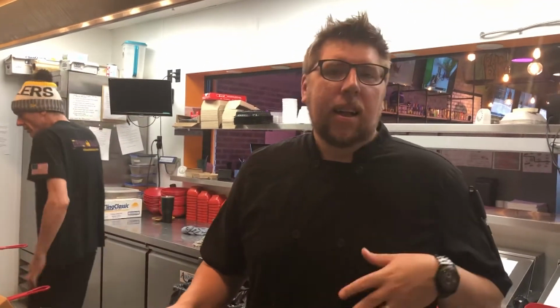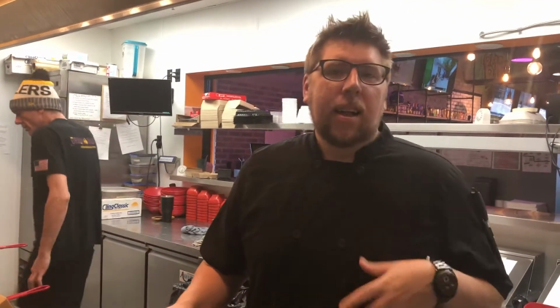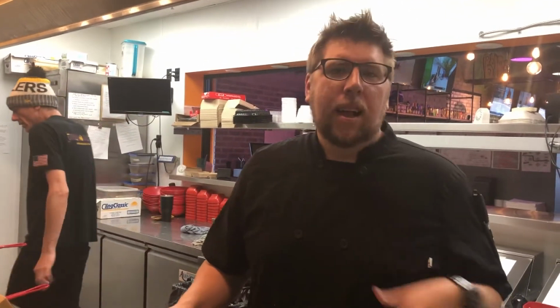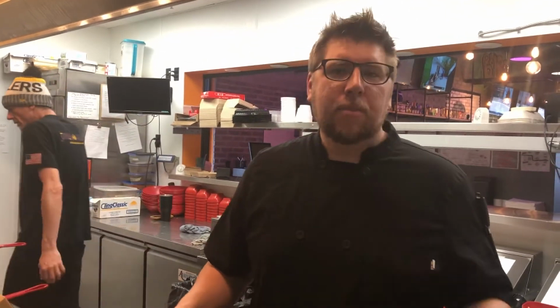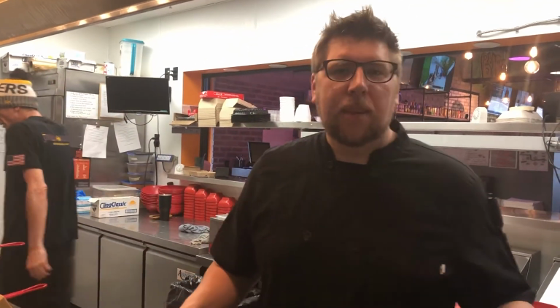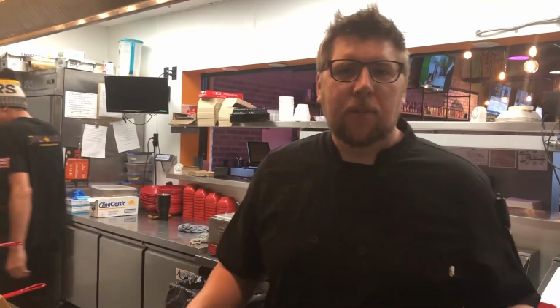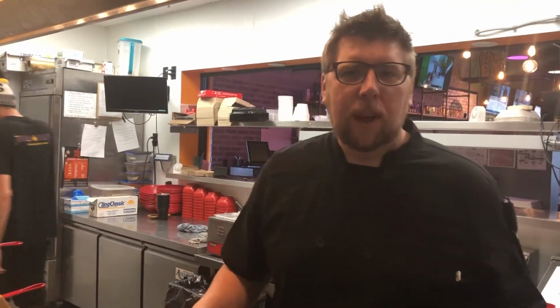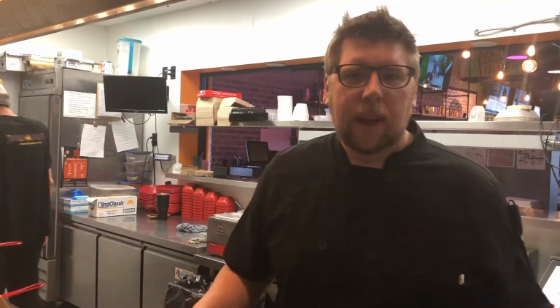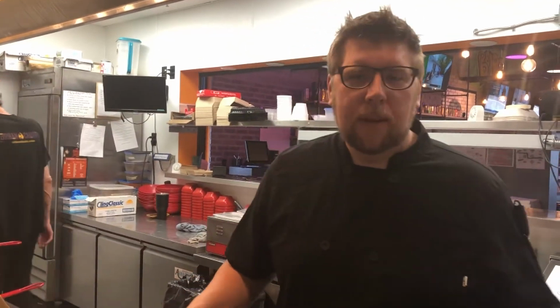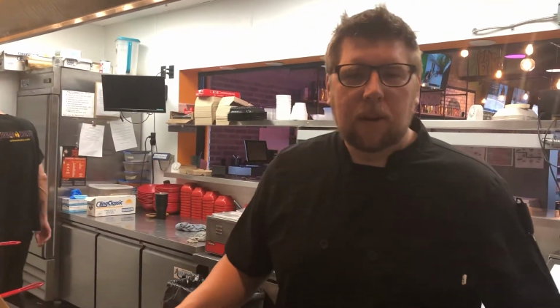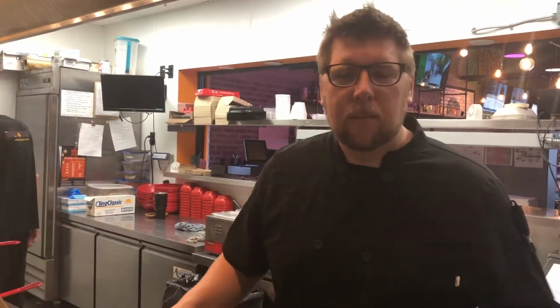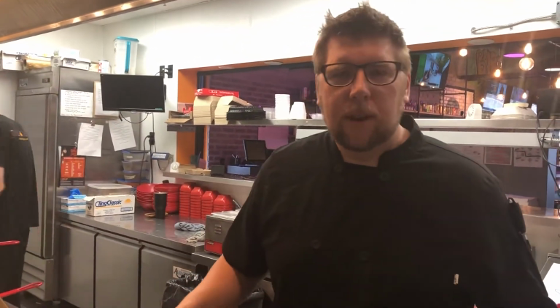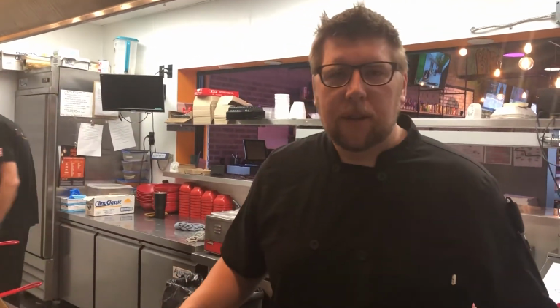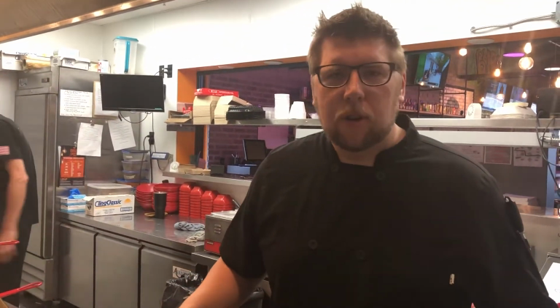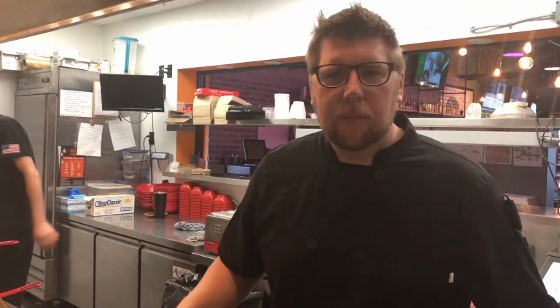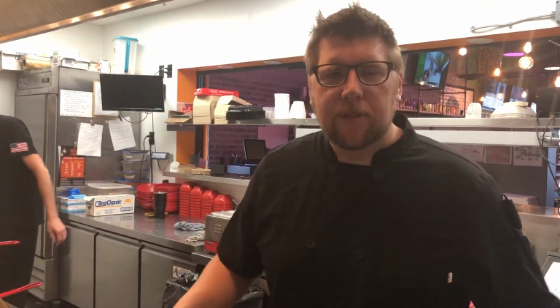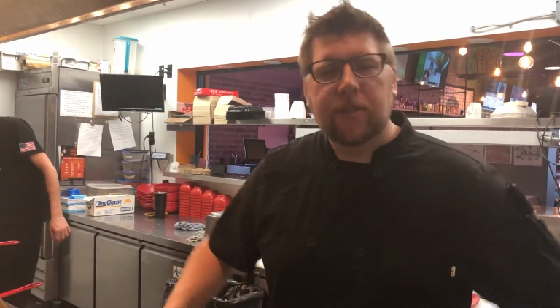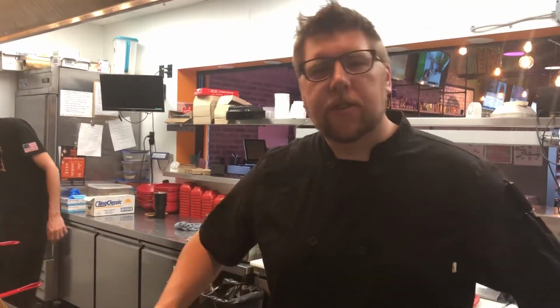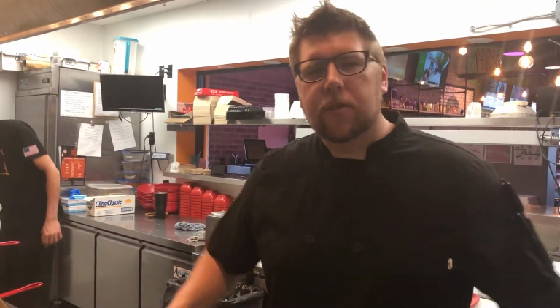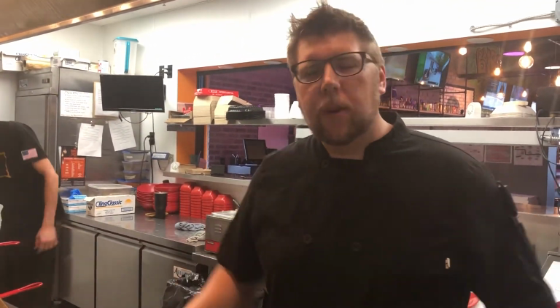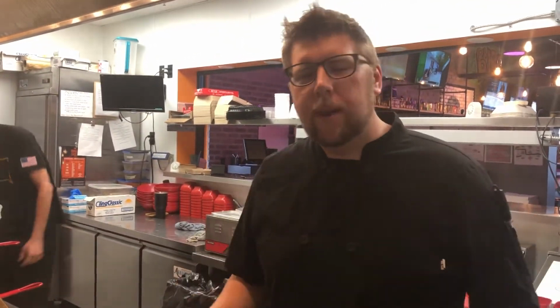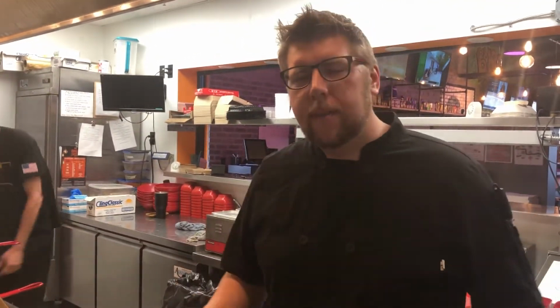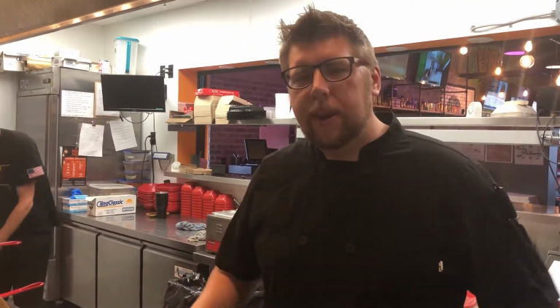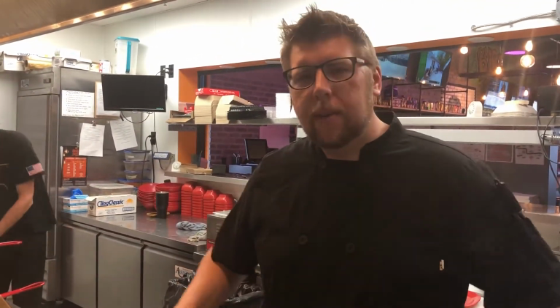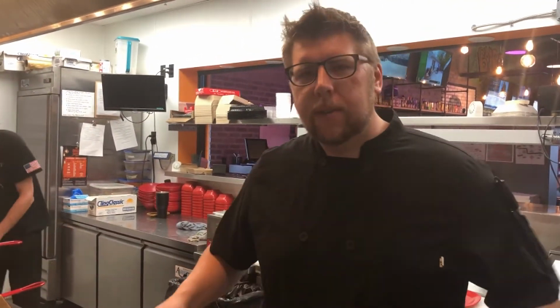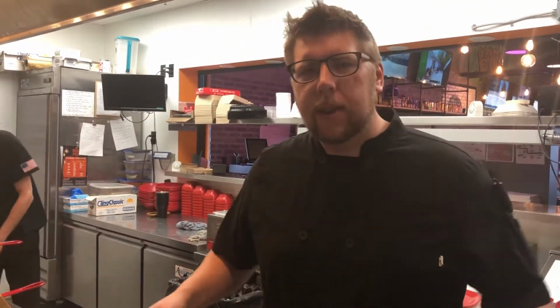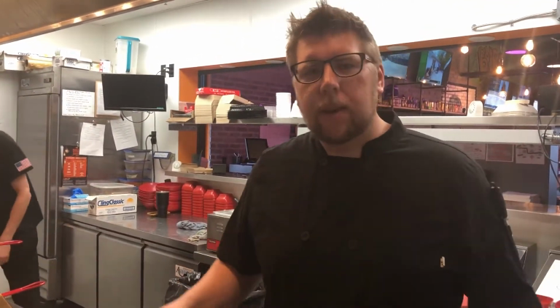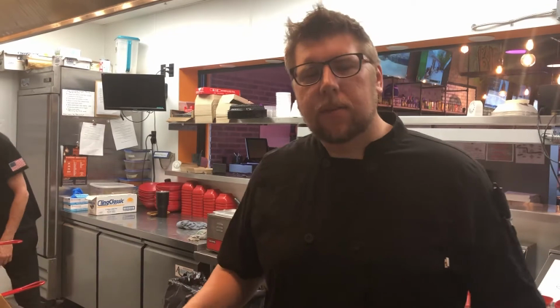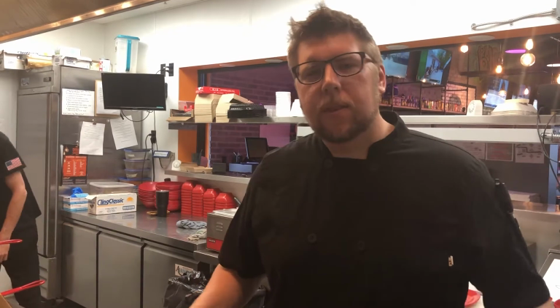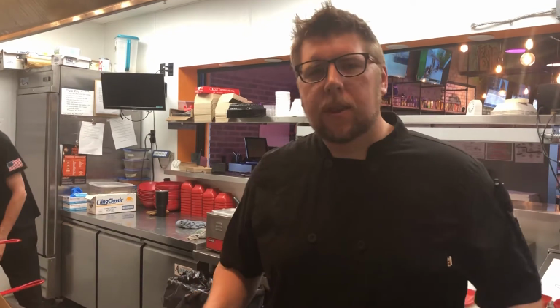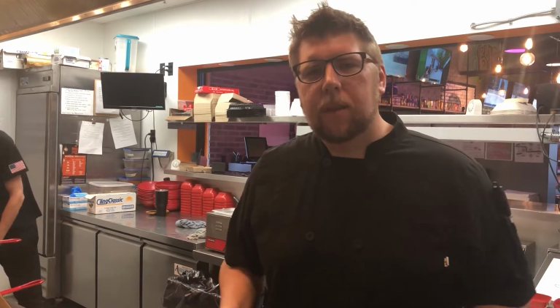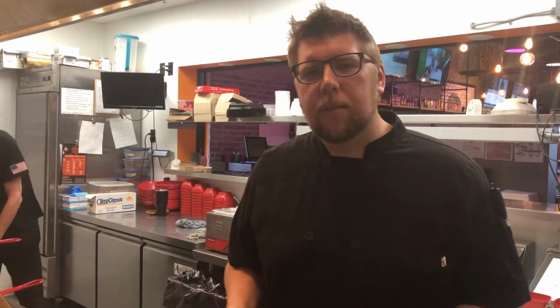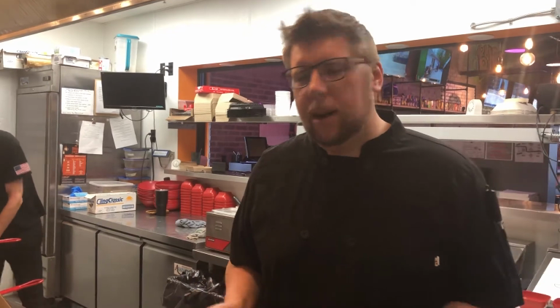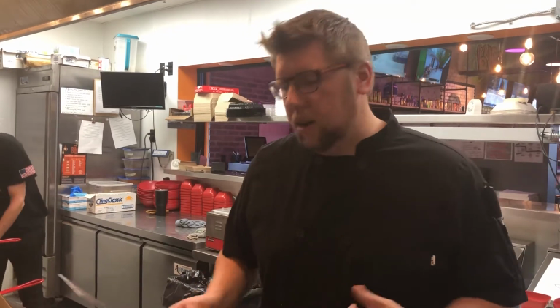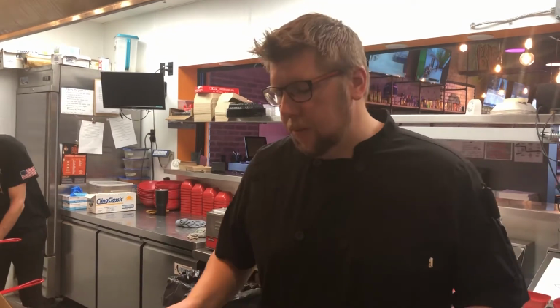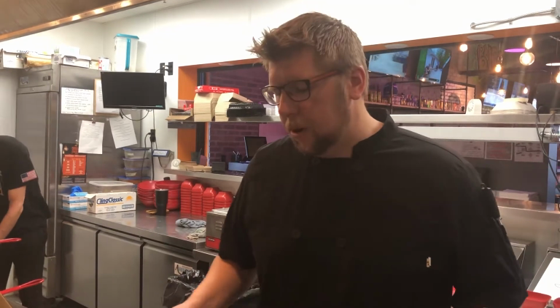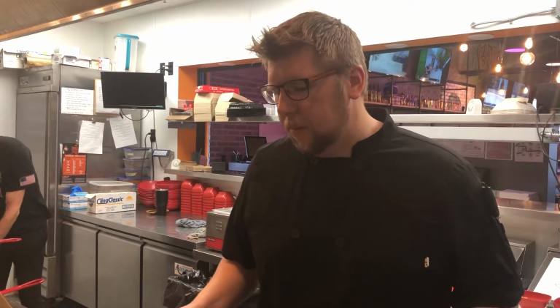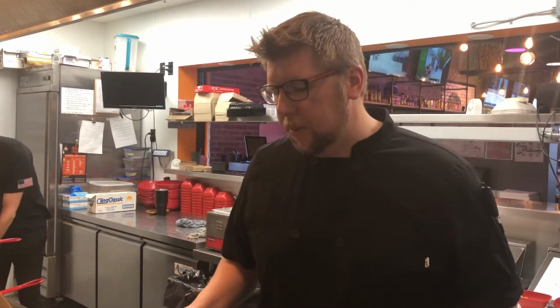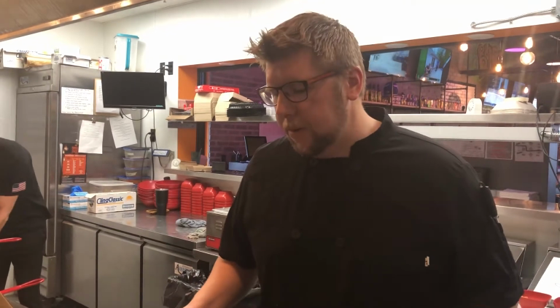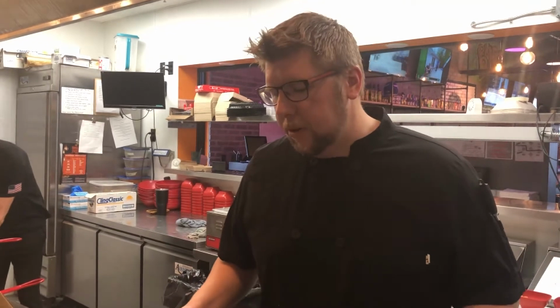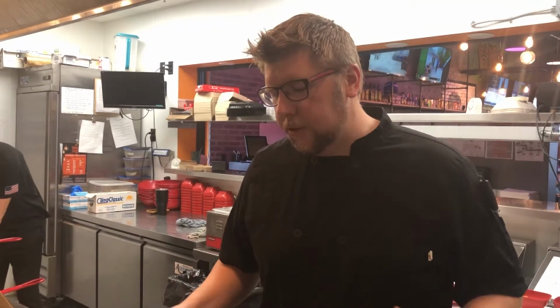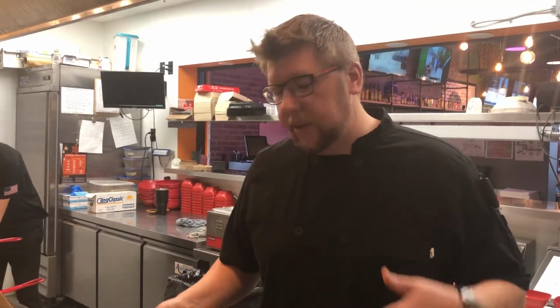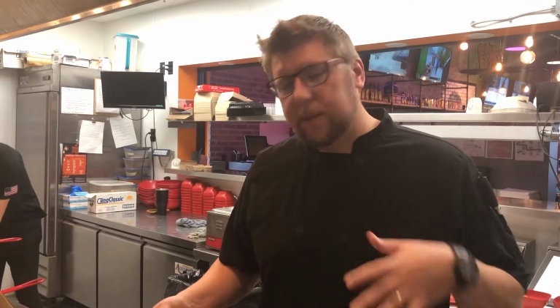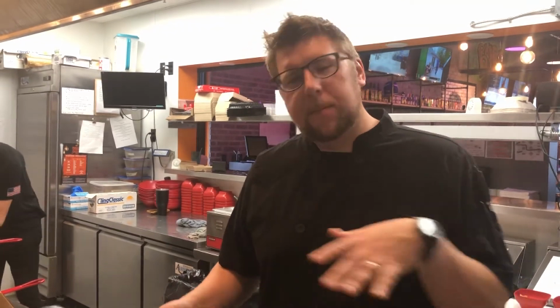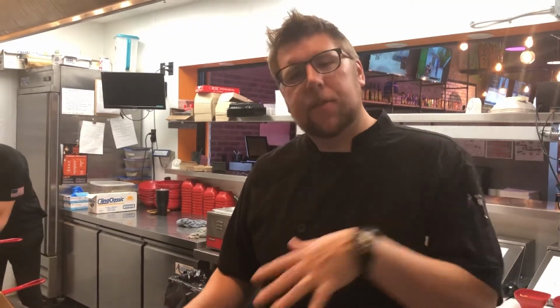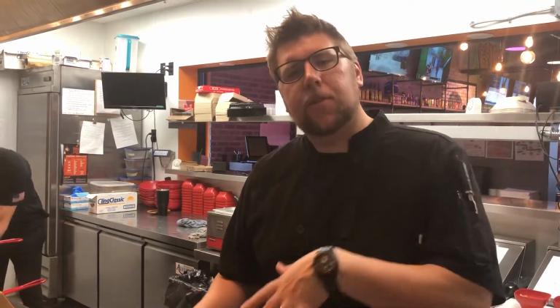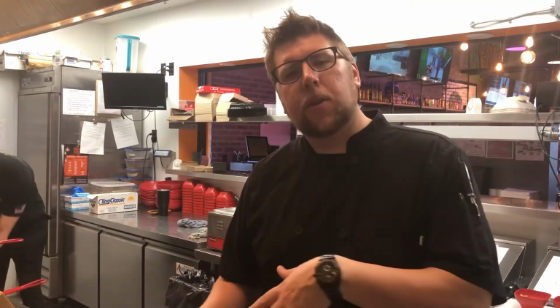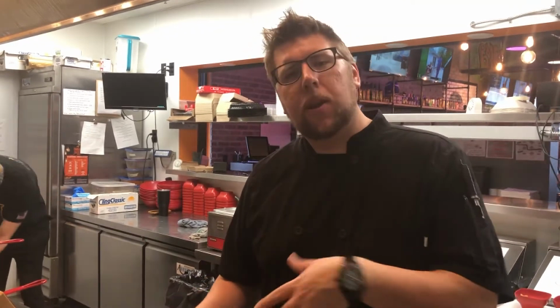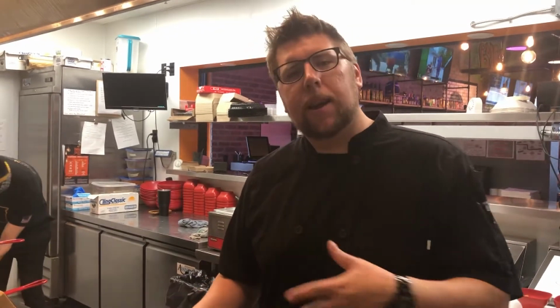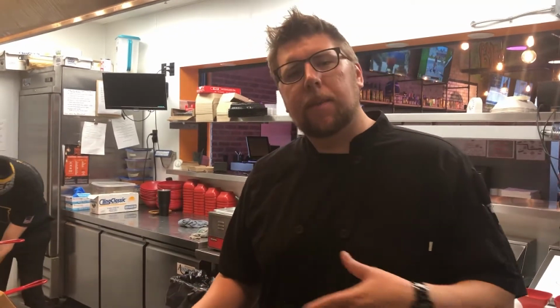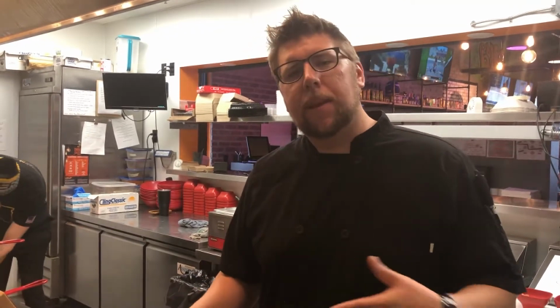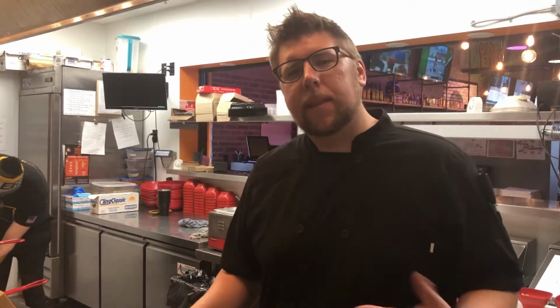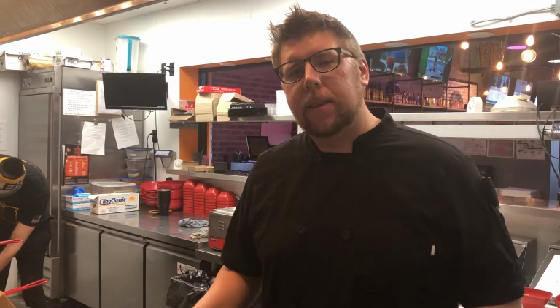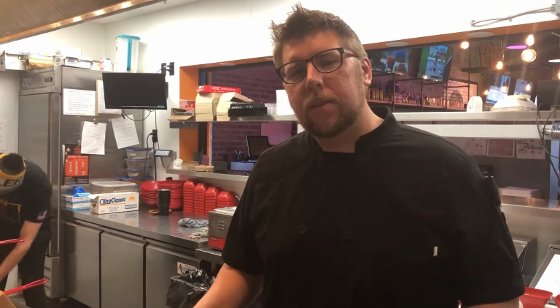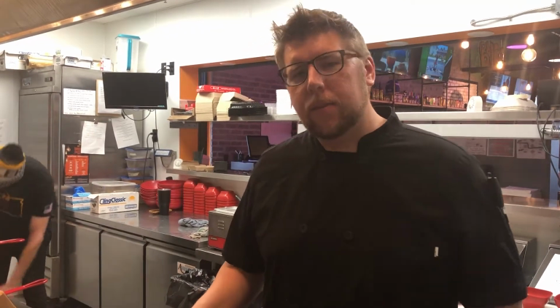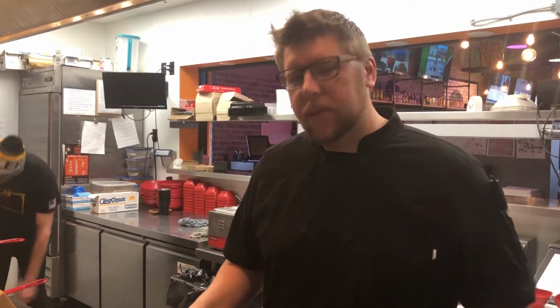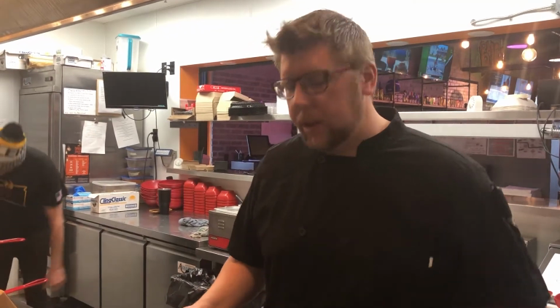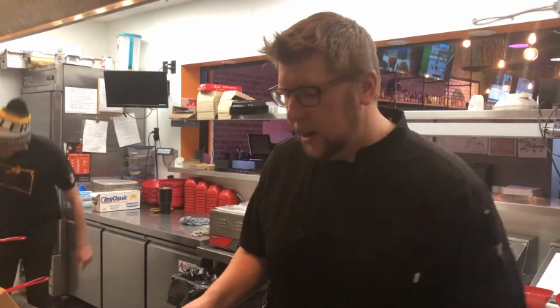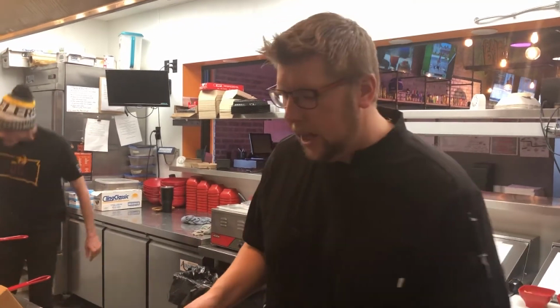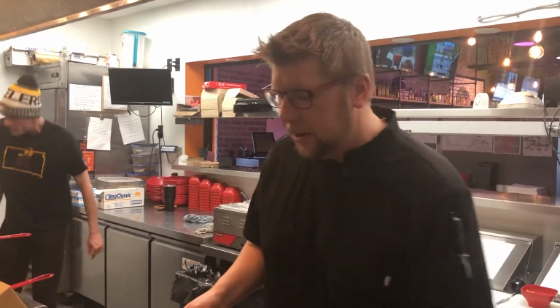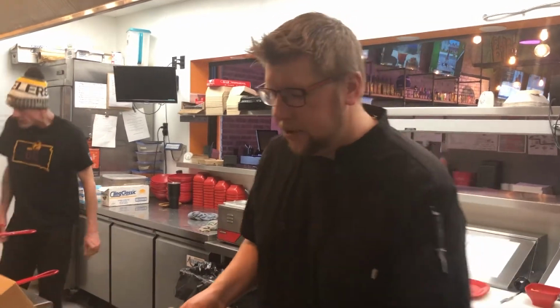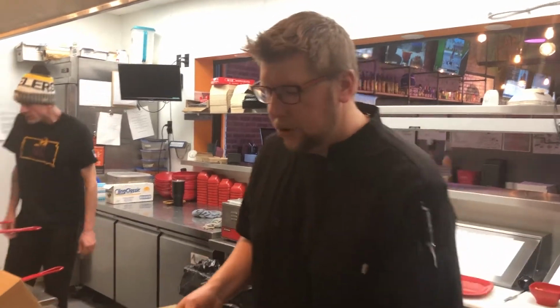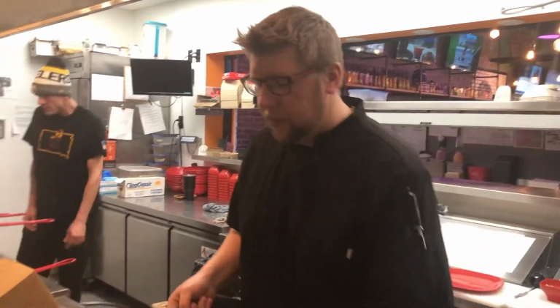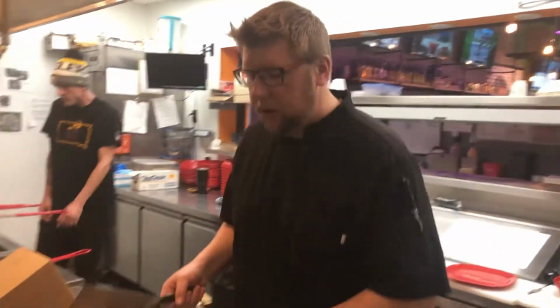I'm Chef Brian and welcome to another Urban Justice Training video. Today we're still talking about our Burger Promotions. I'm going to show you how to make the UC Nacho Burger.